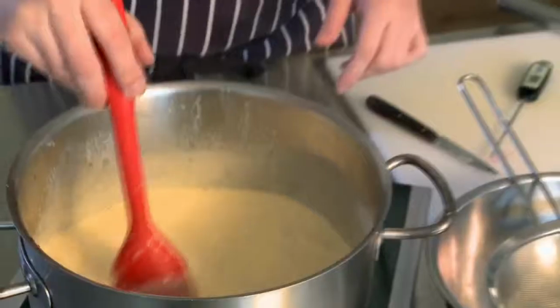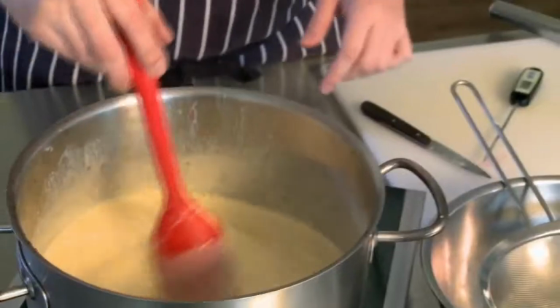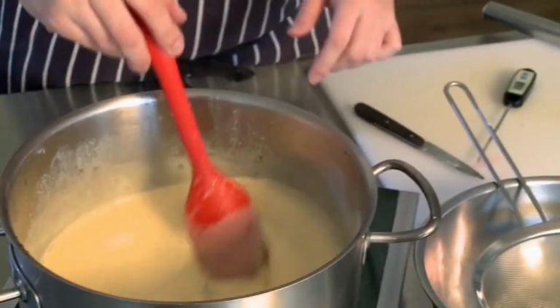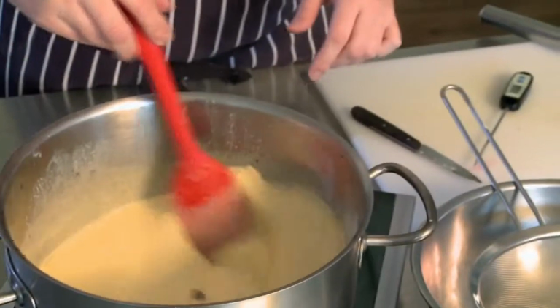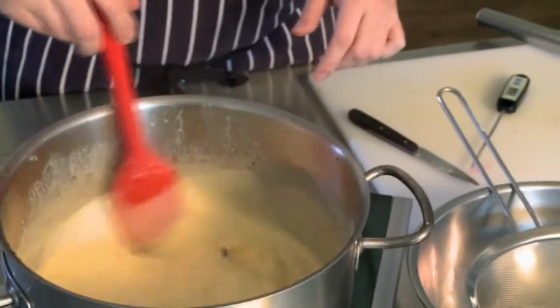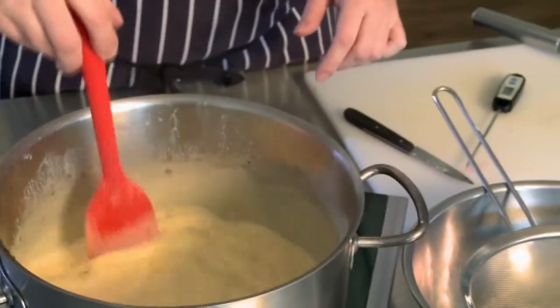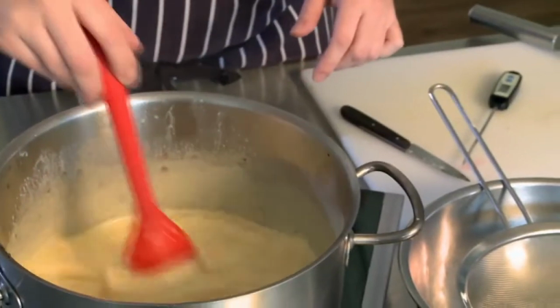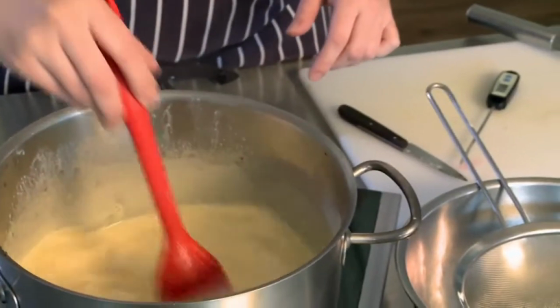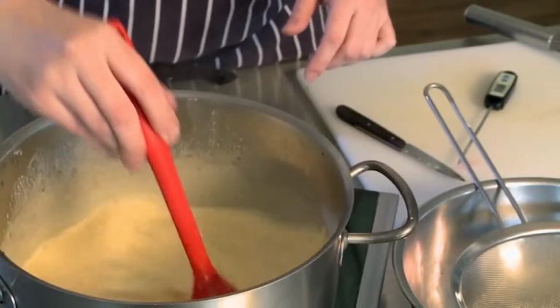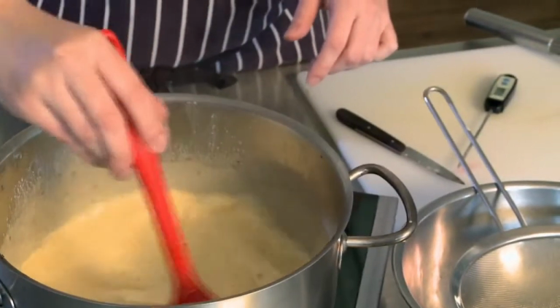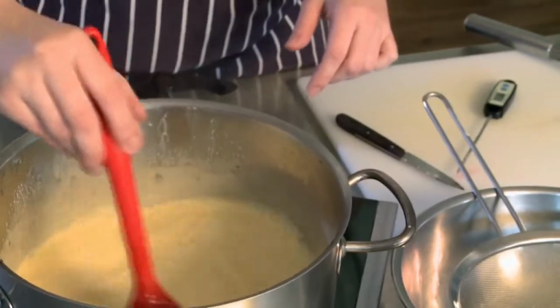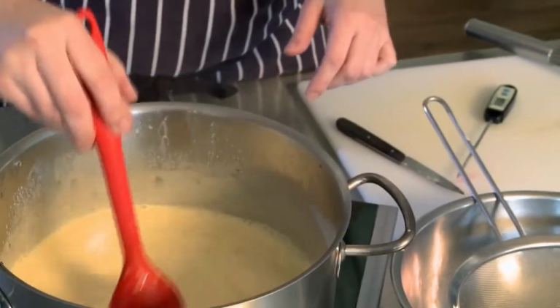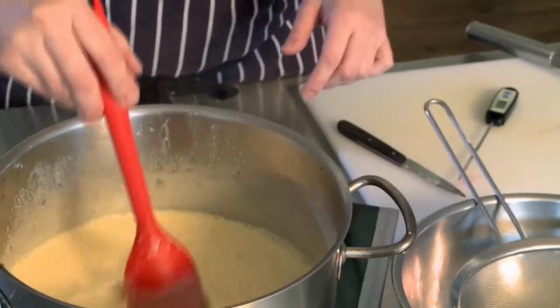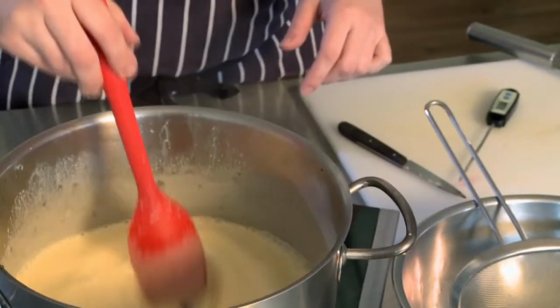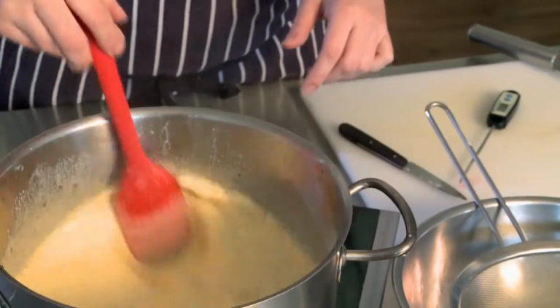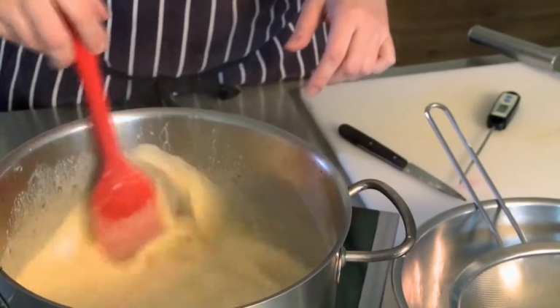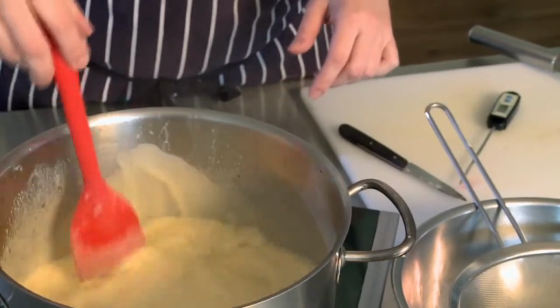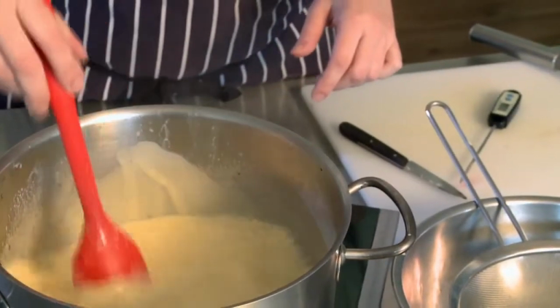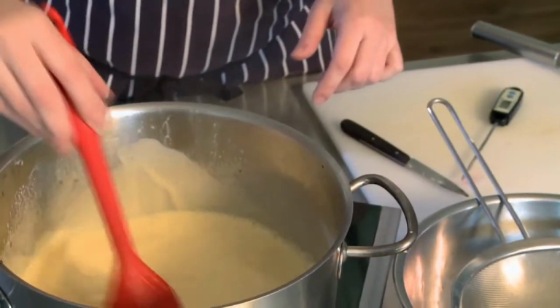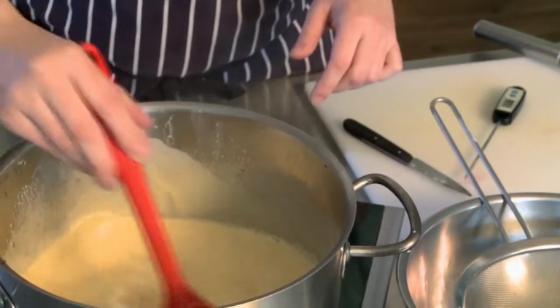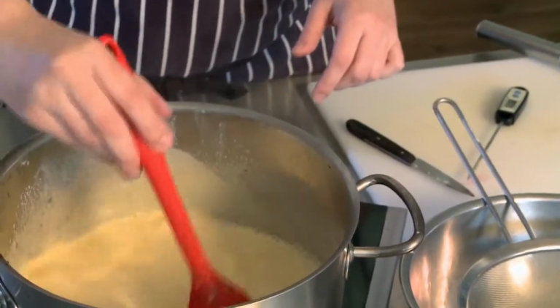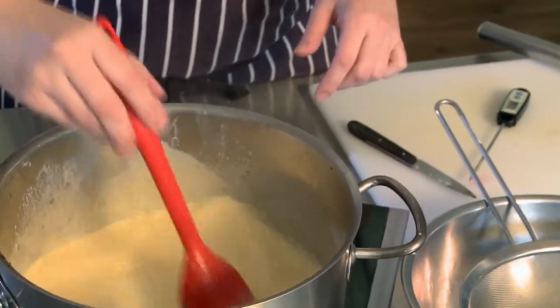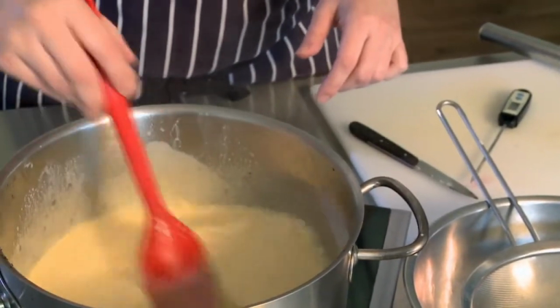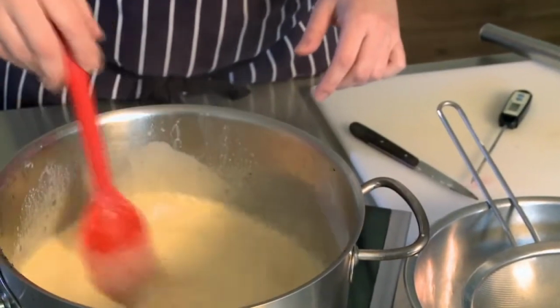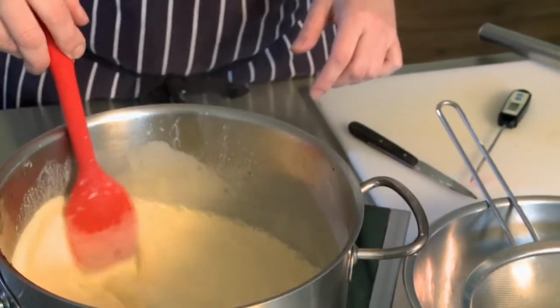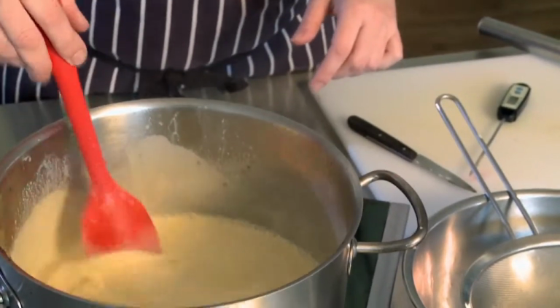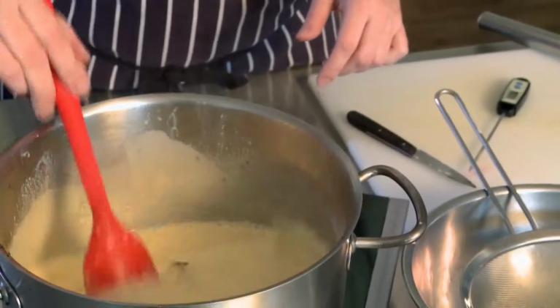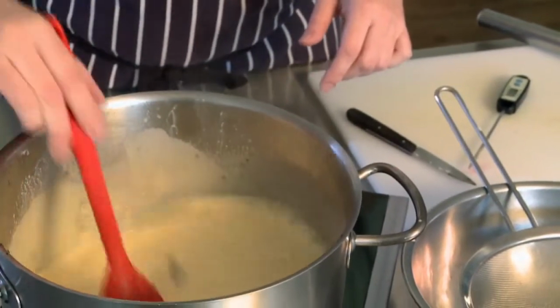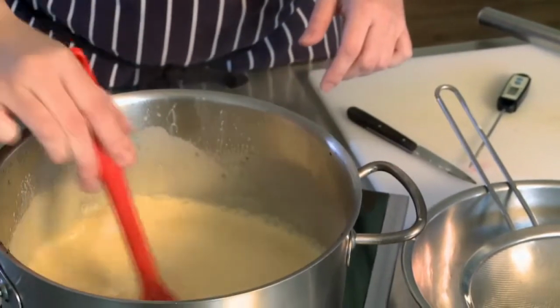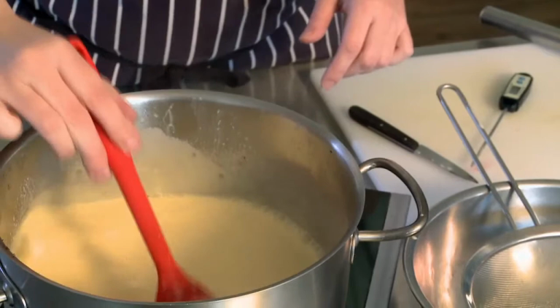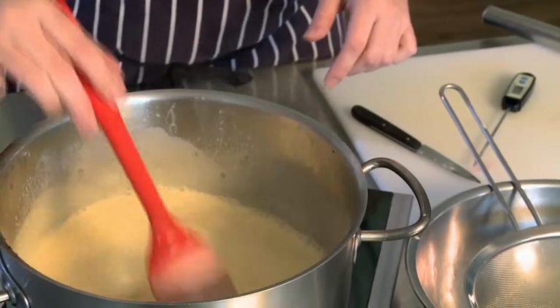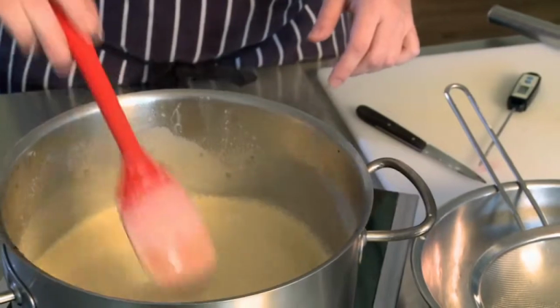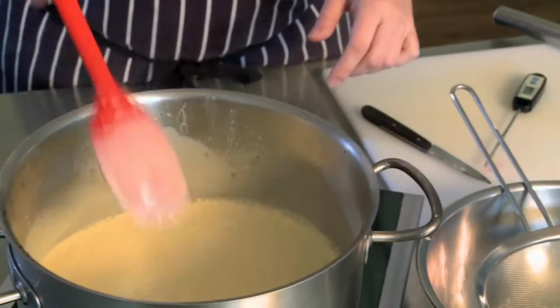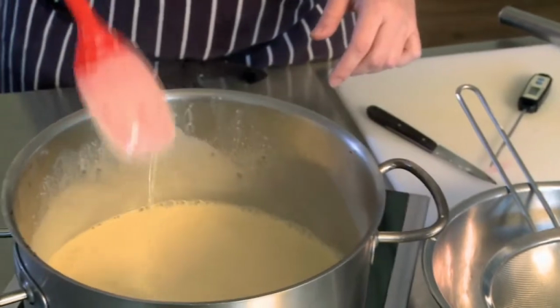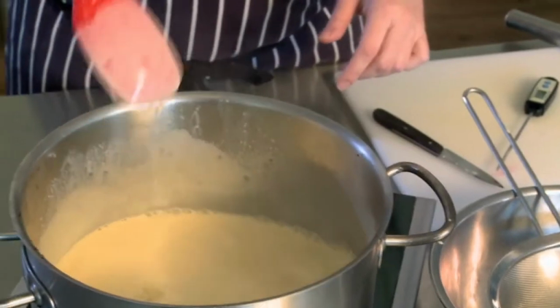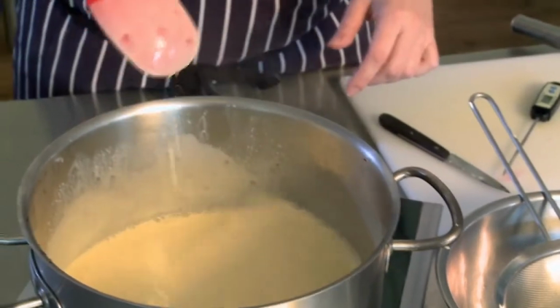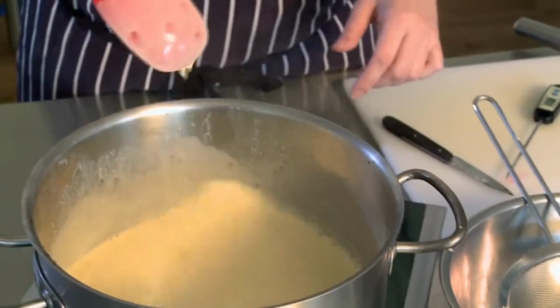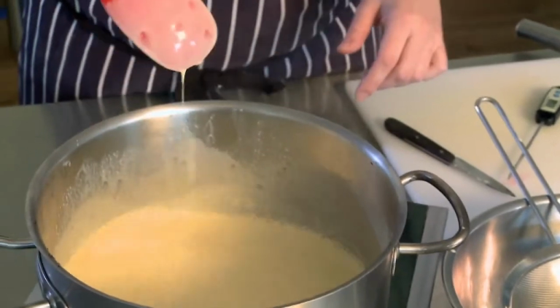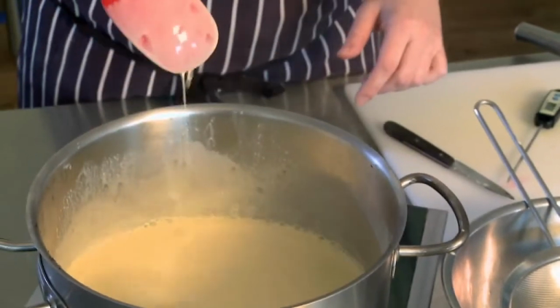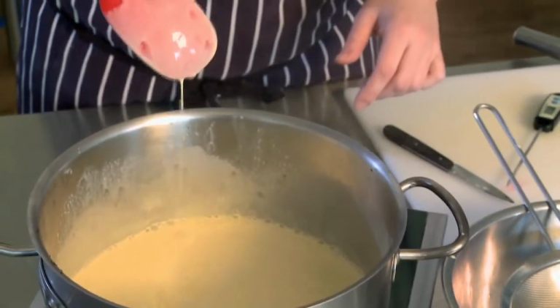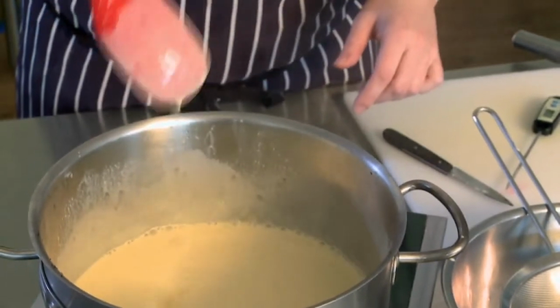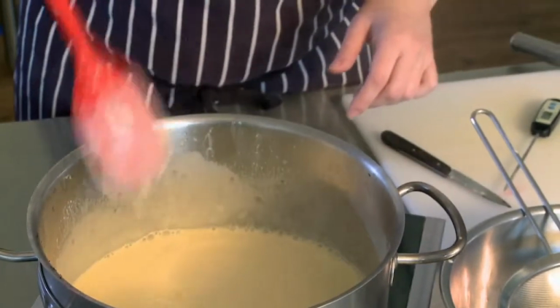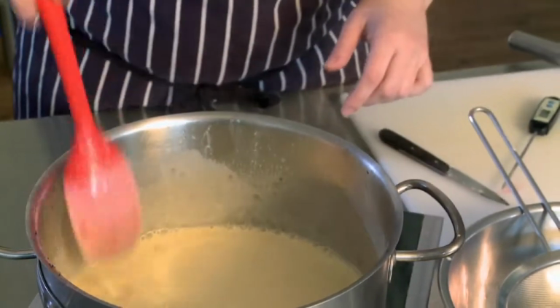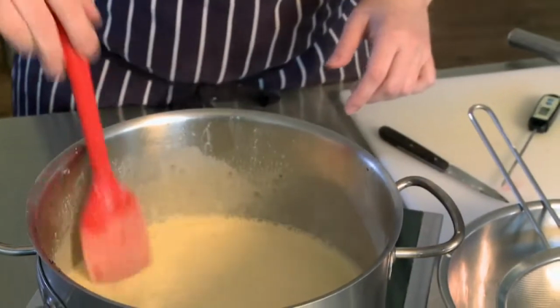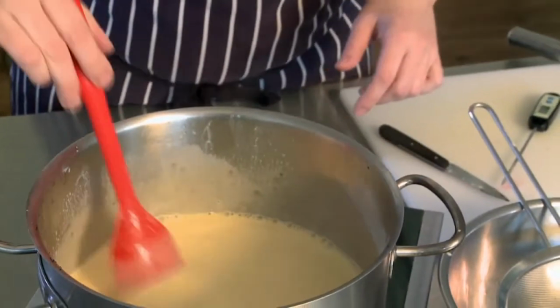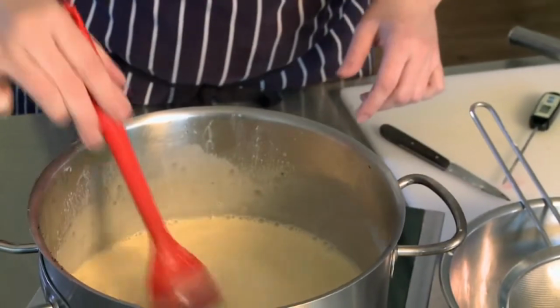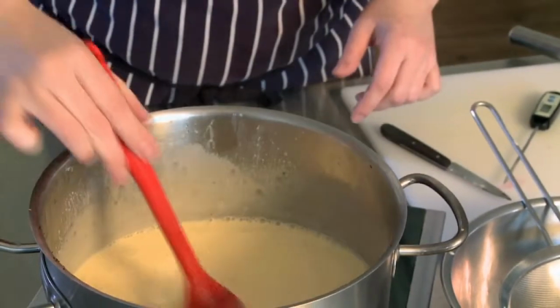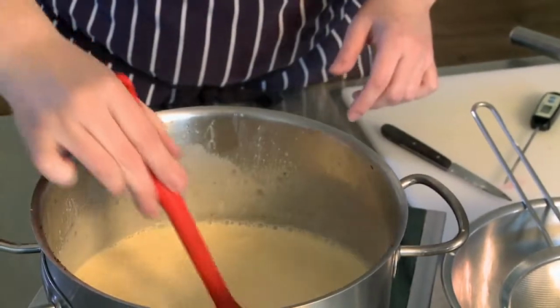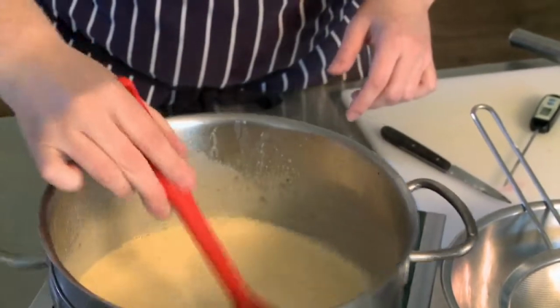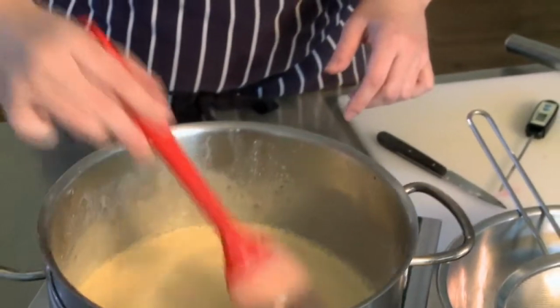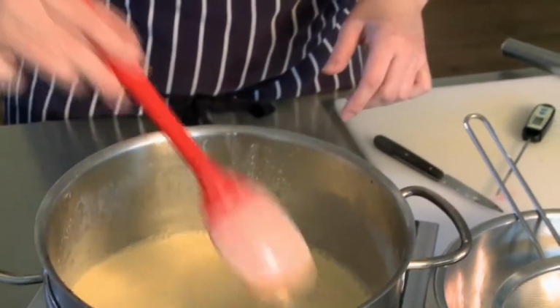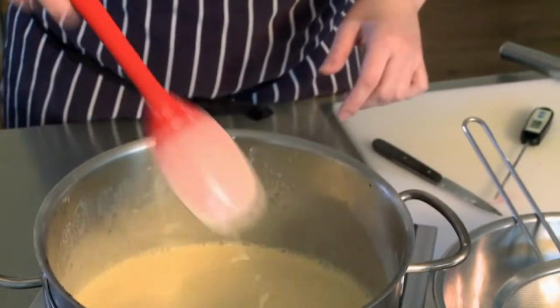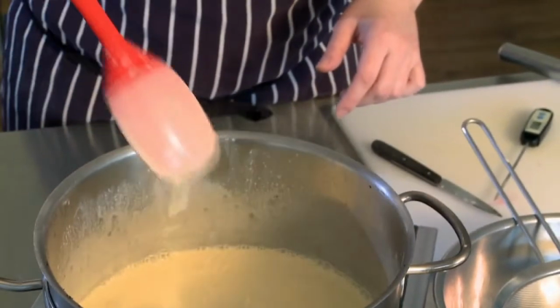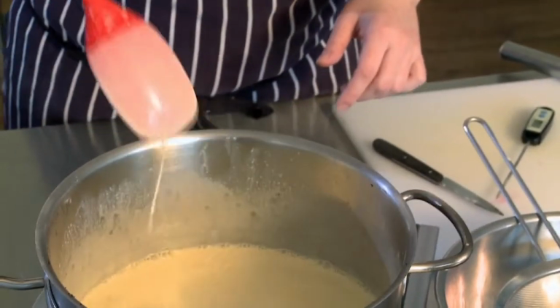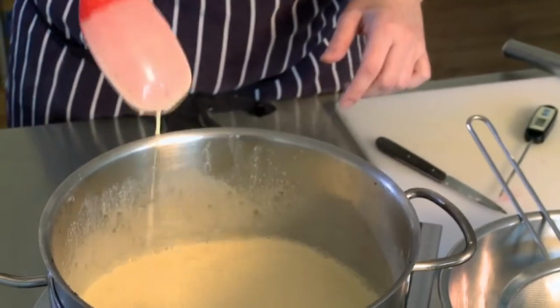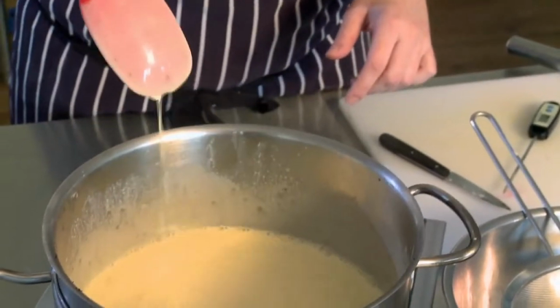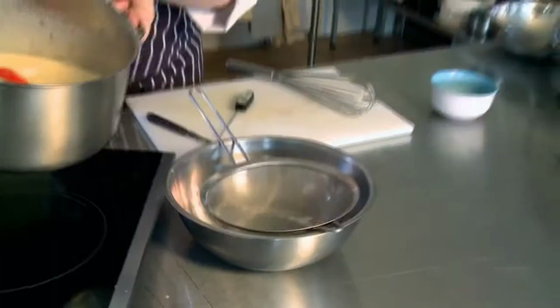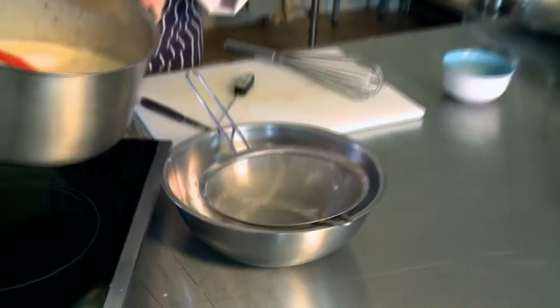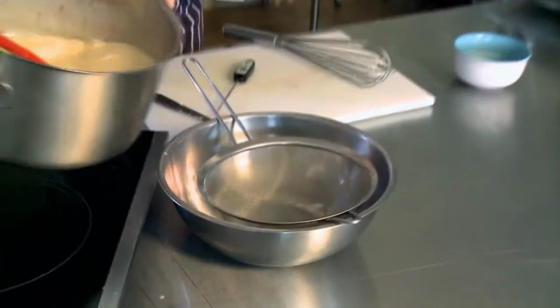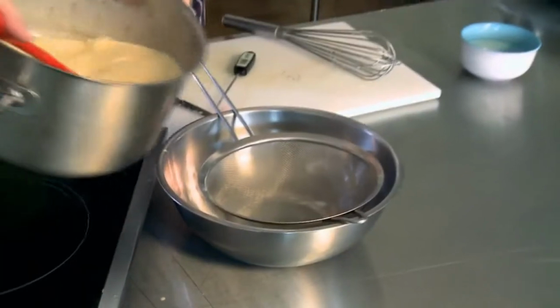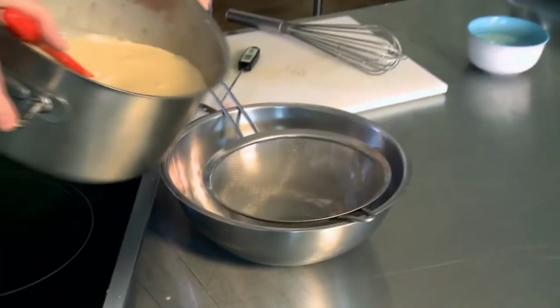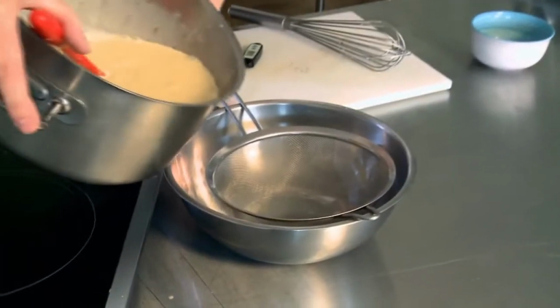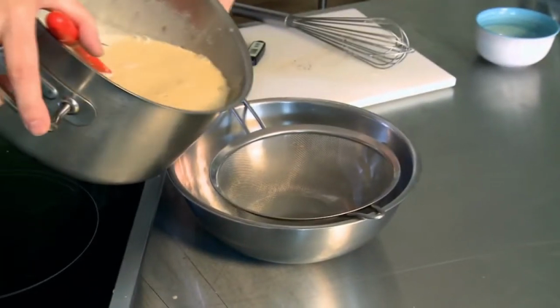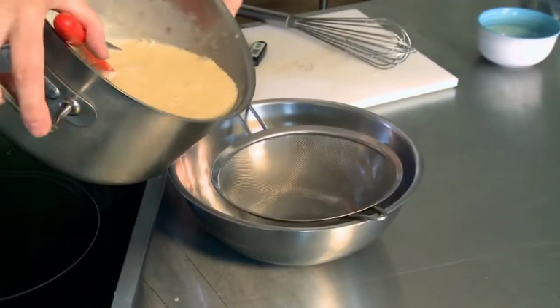This custard's ready — it's reached 79 degrees, and when you lift the spatula out you can see that it's coating the back of the spoon. Straight into a bowl.